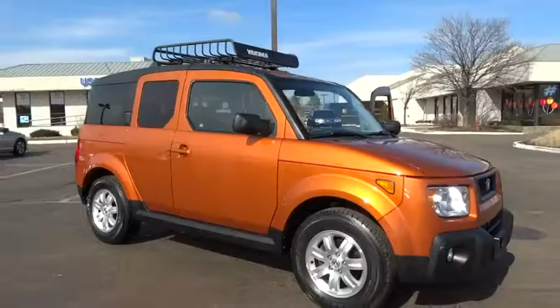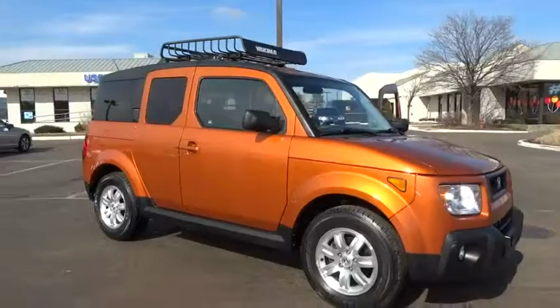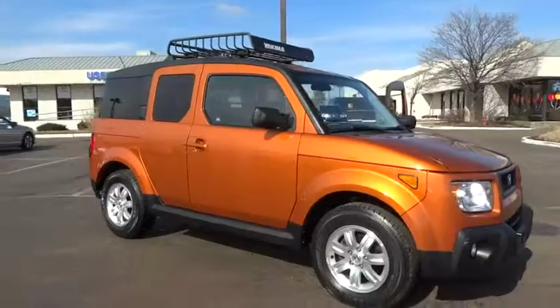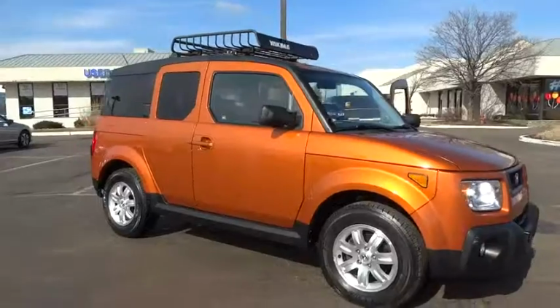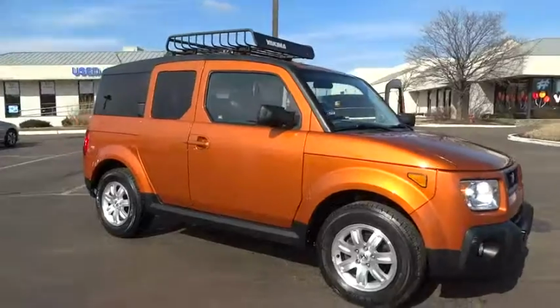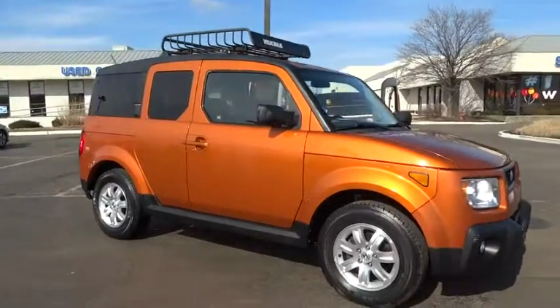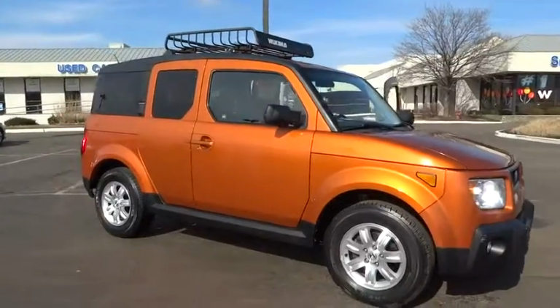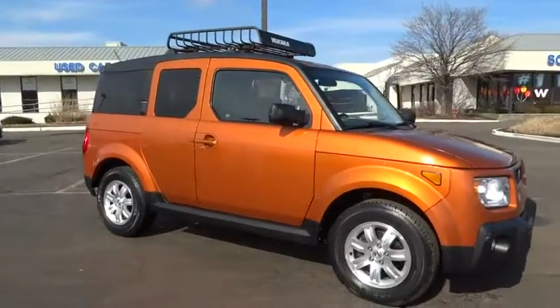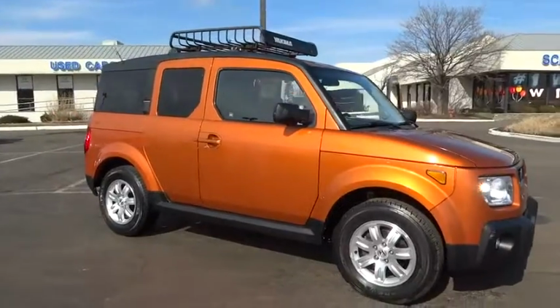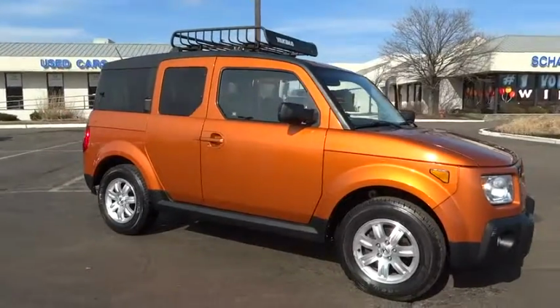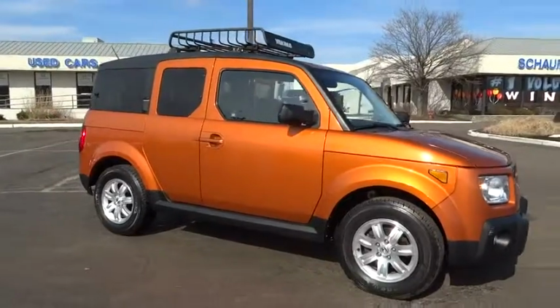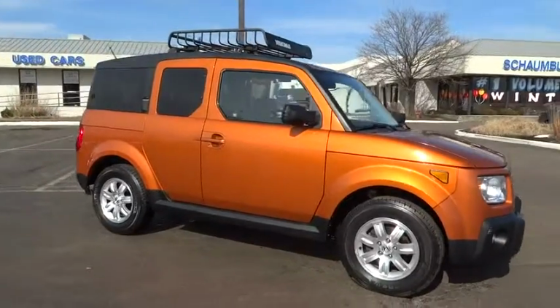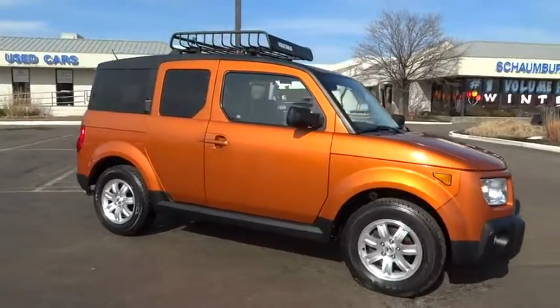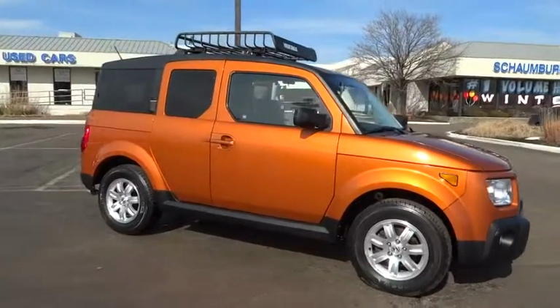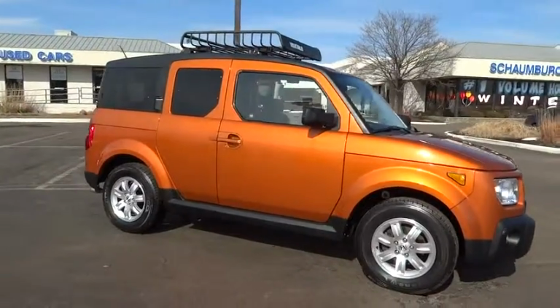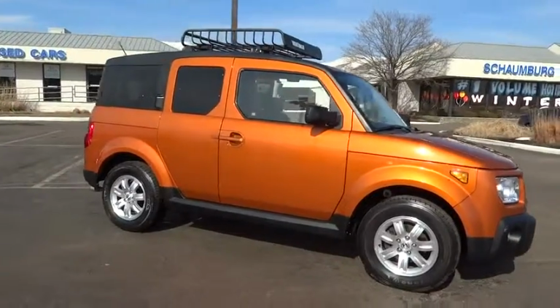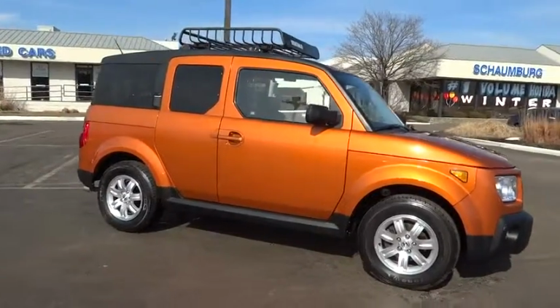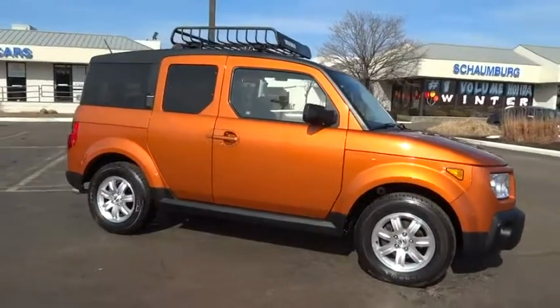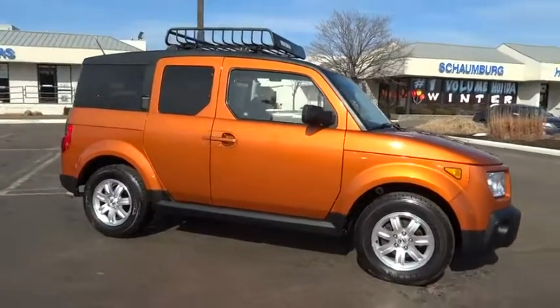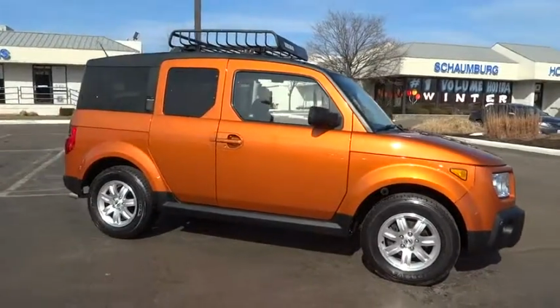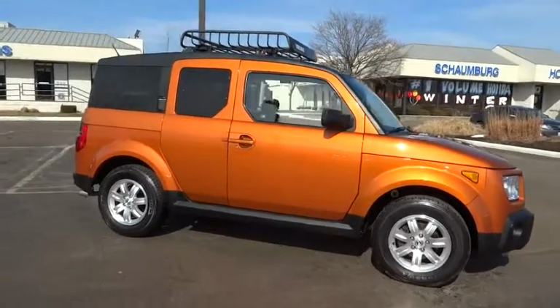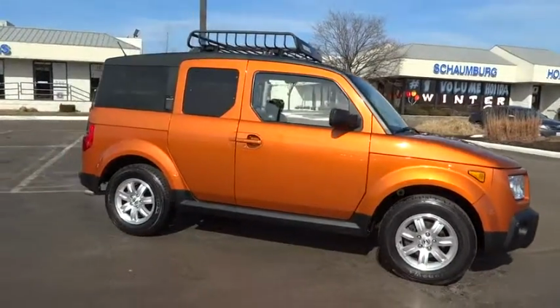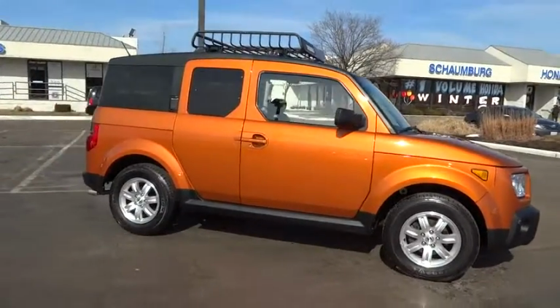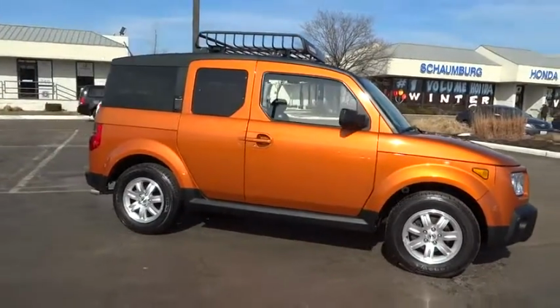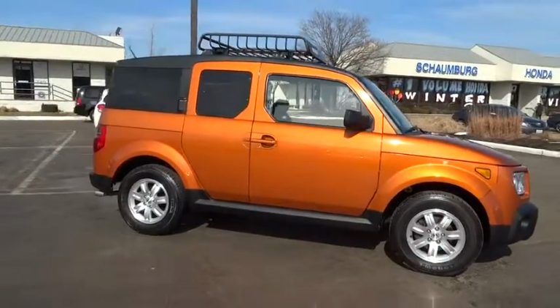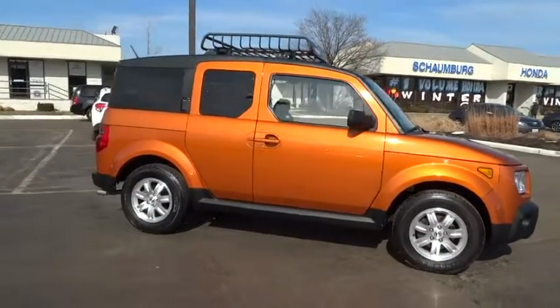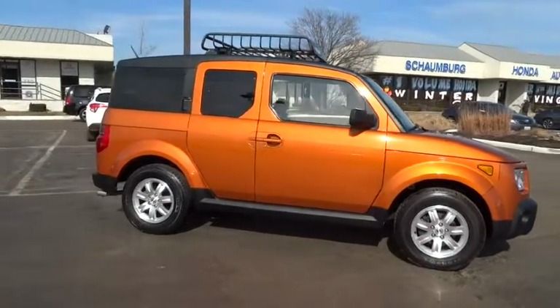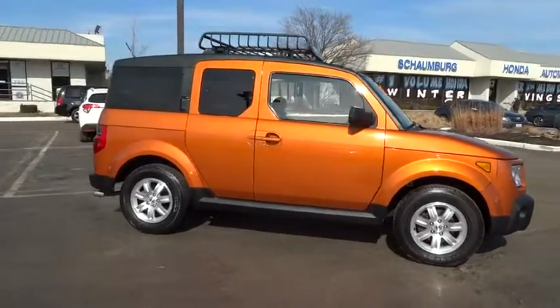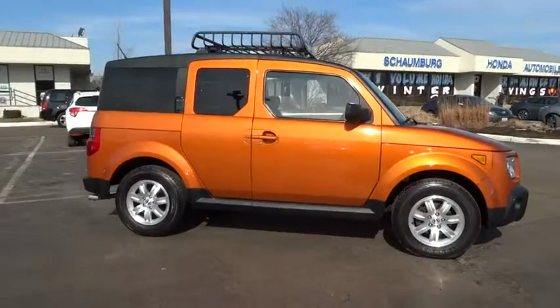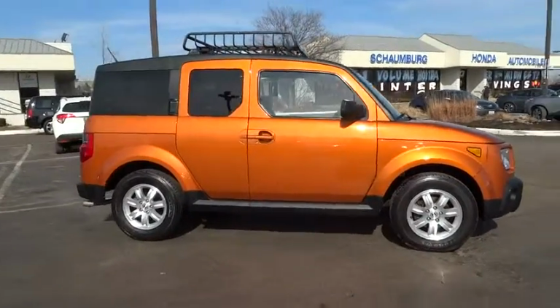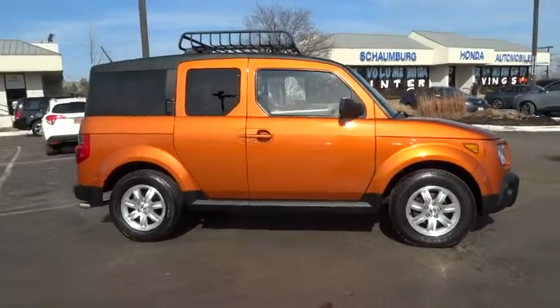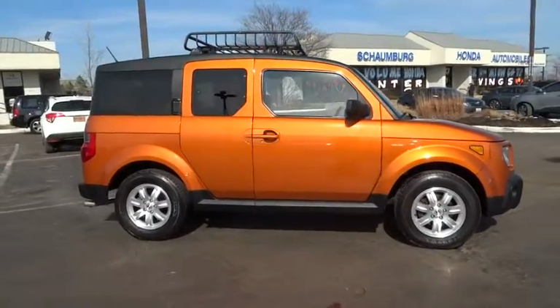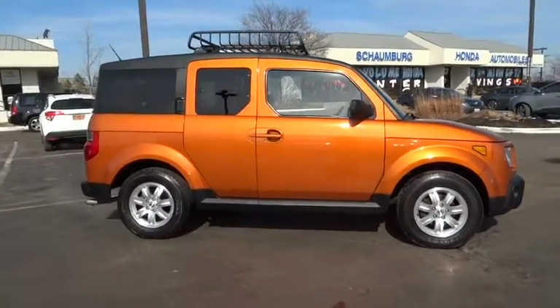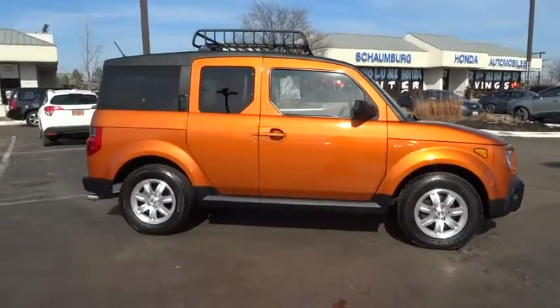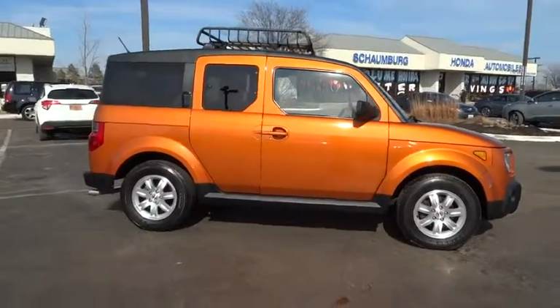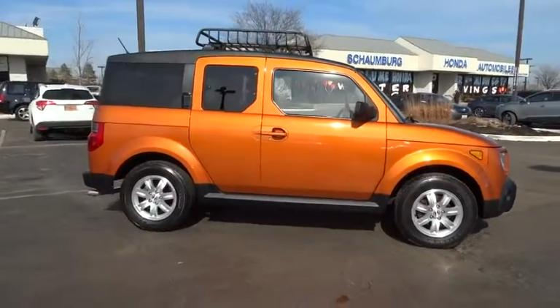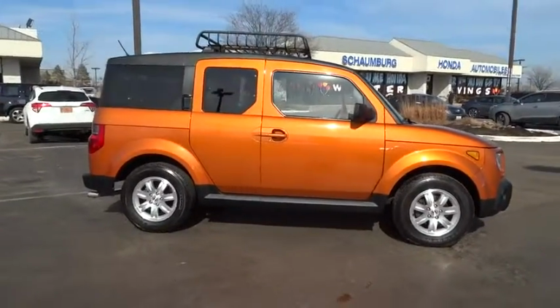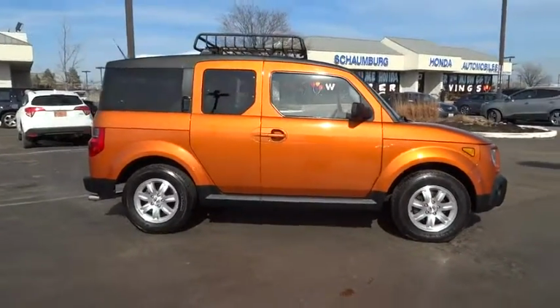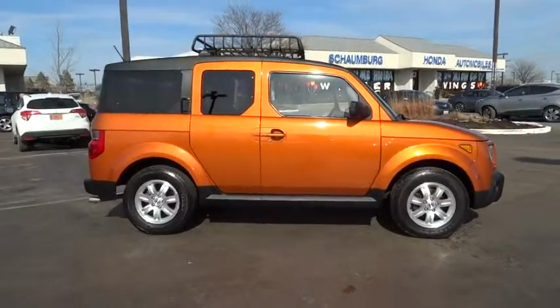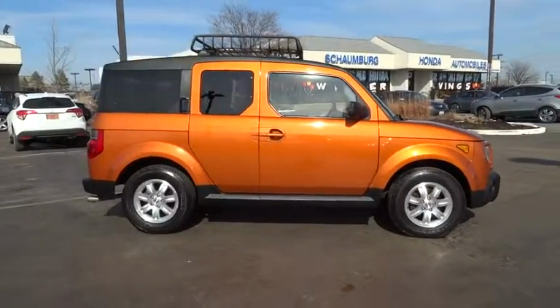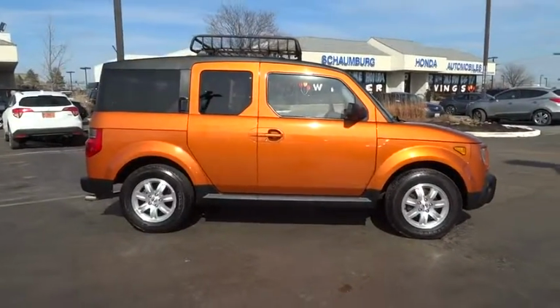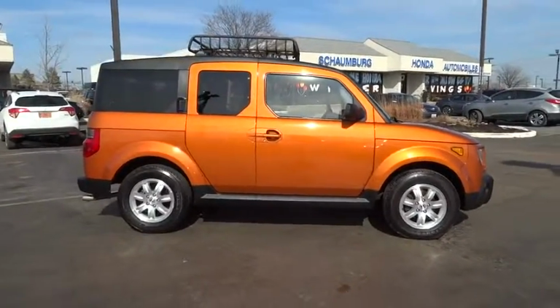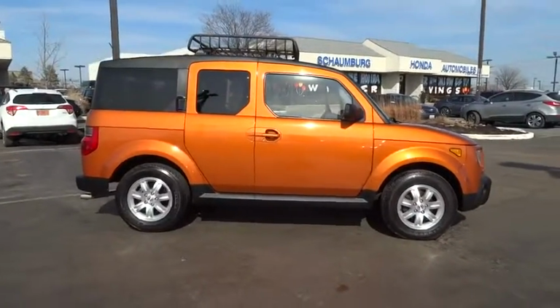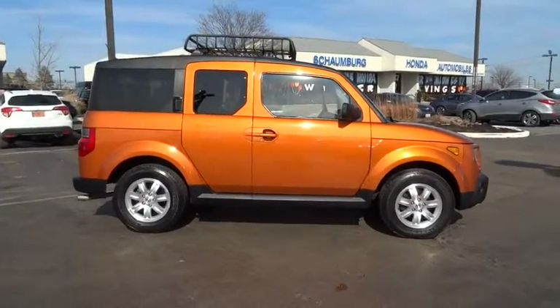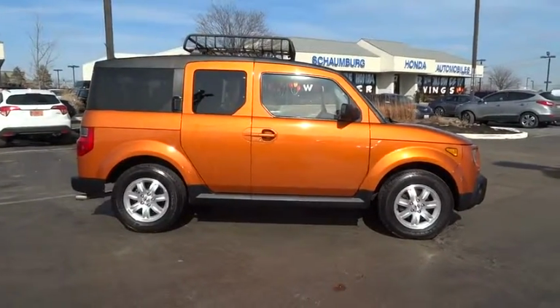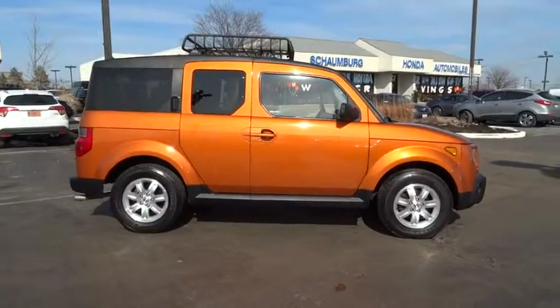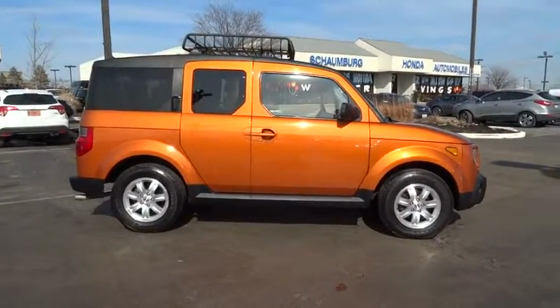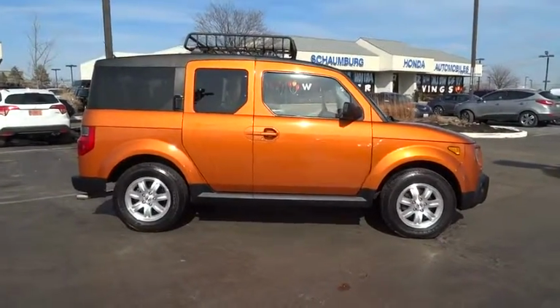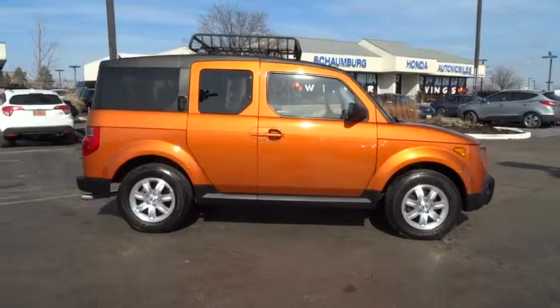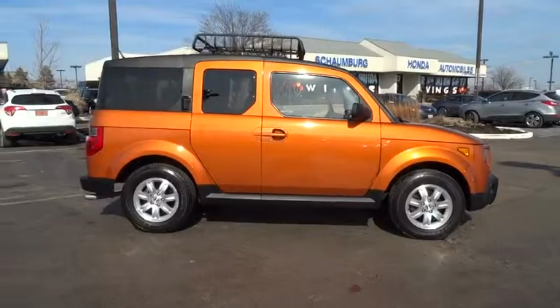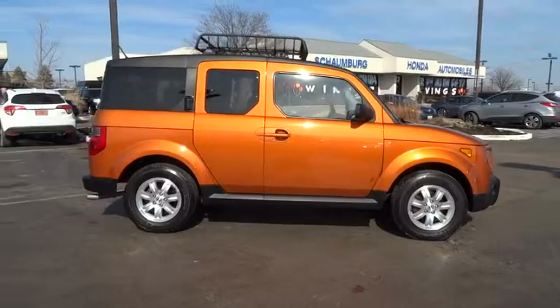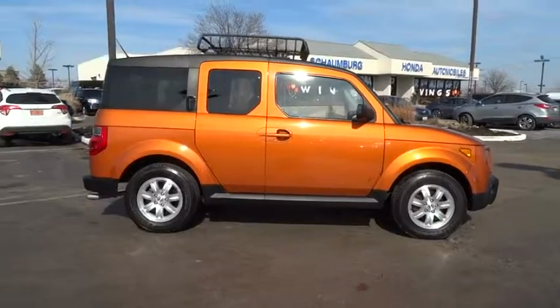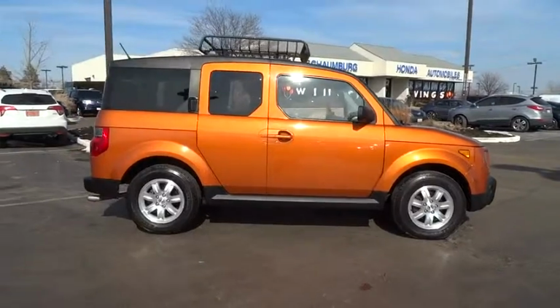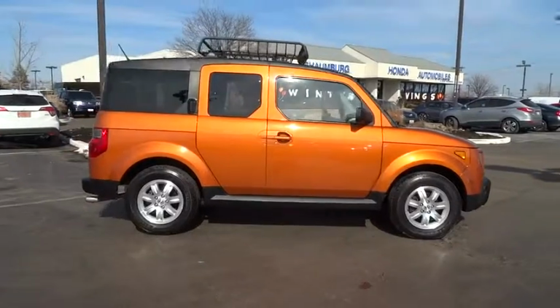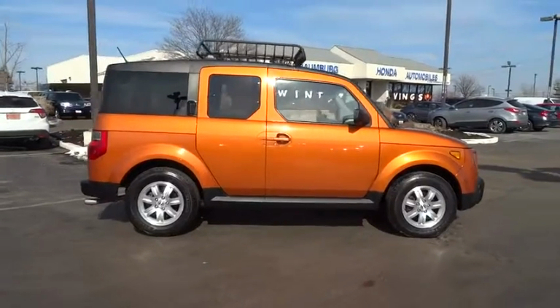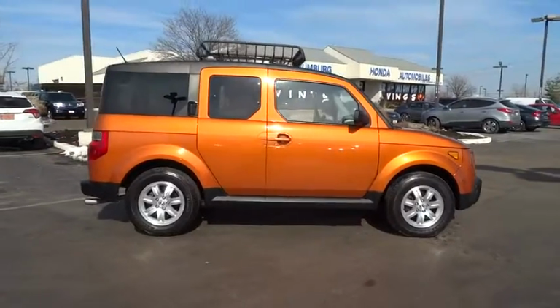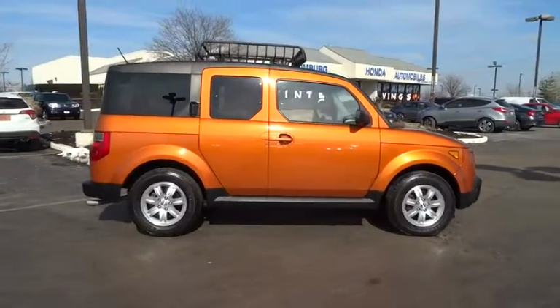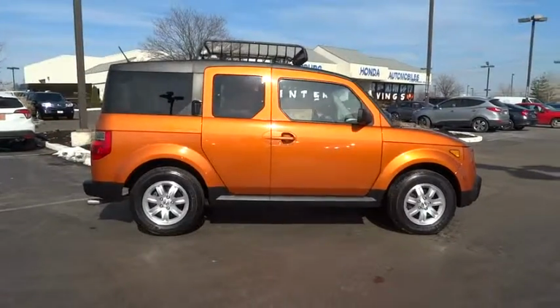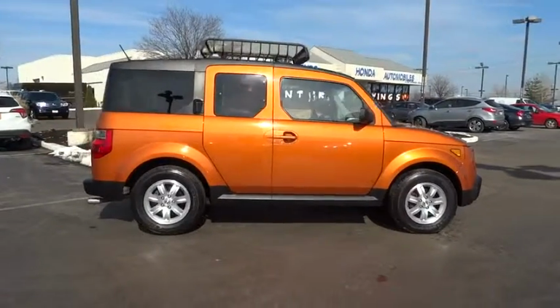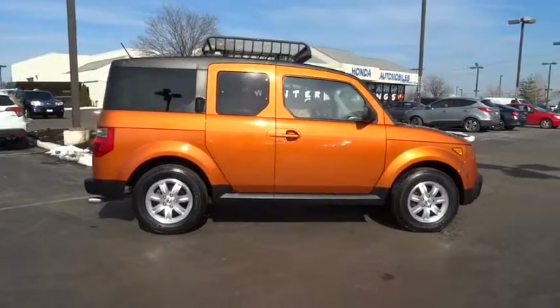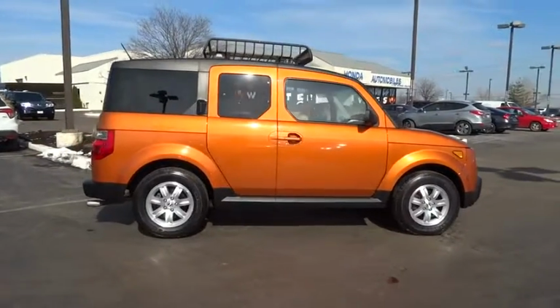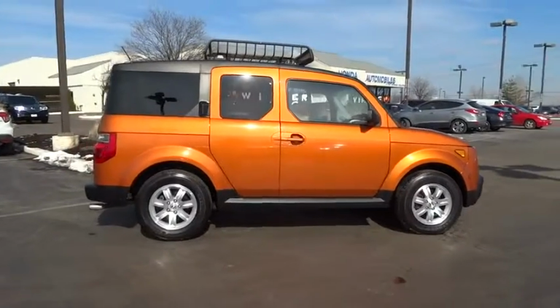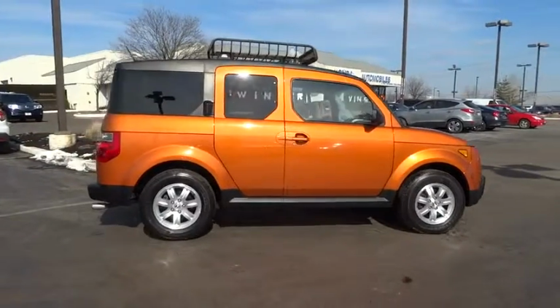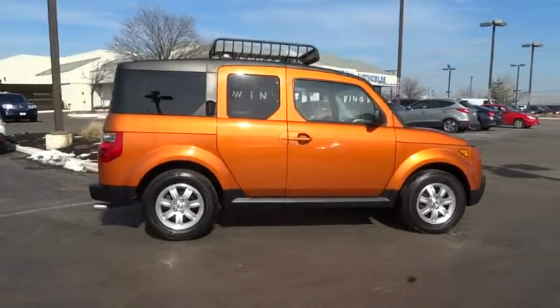2006 Element. The Honda Element. Fun, freedom, and flexibility from the inside out.